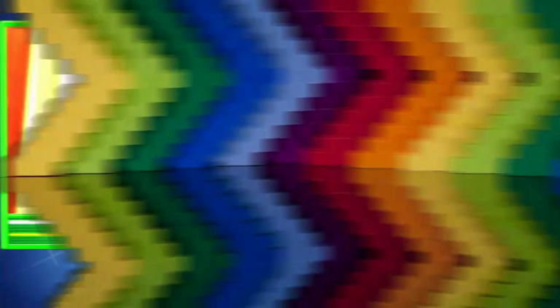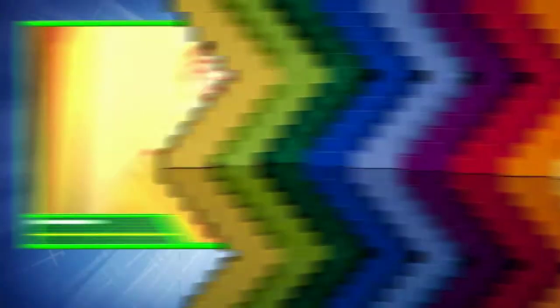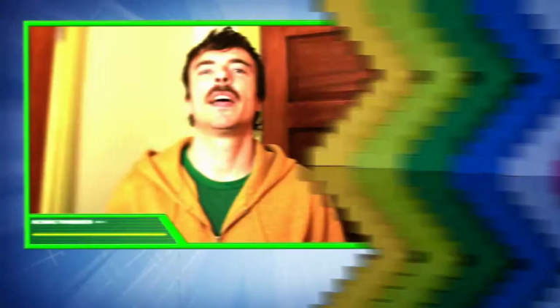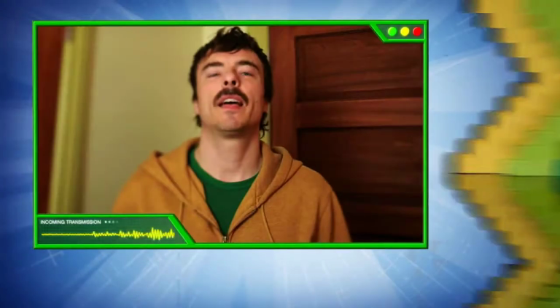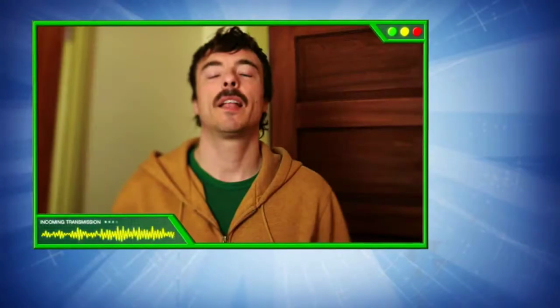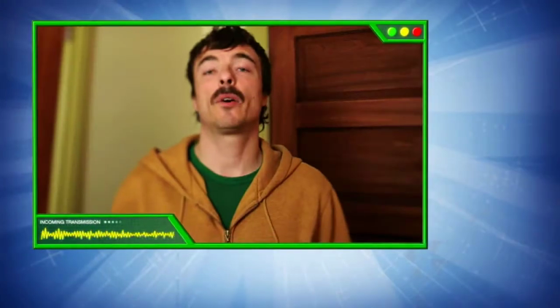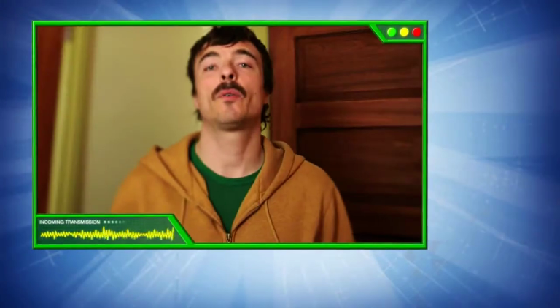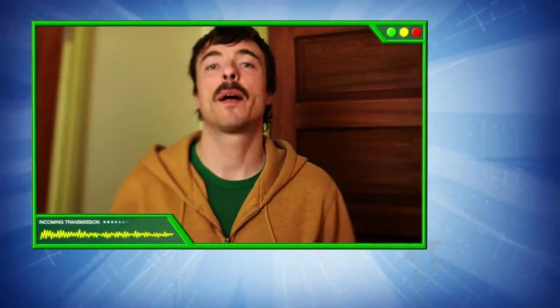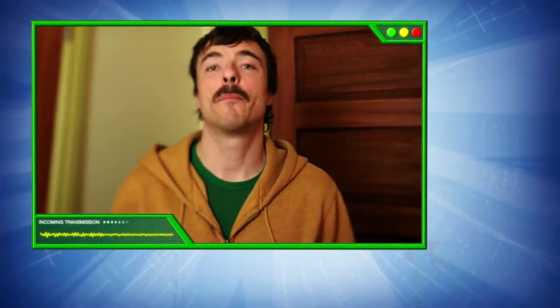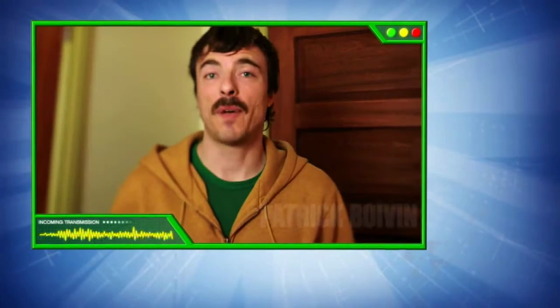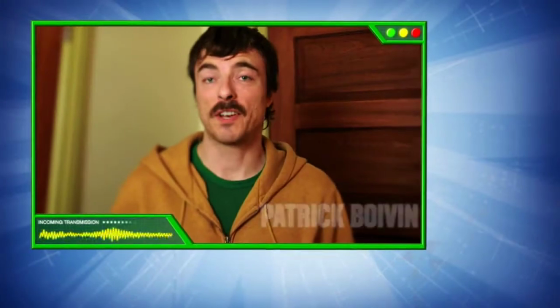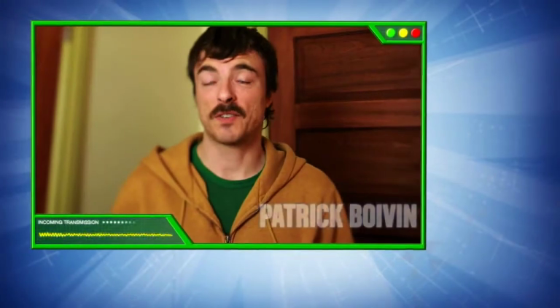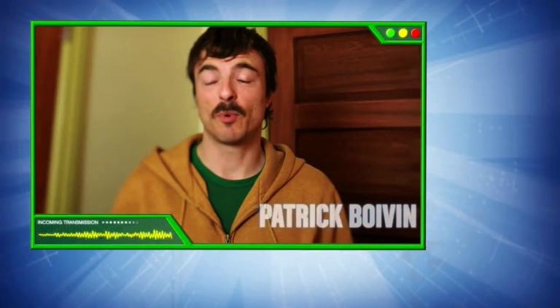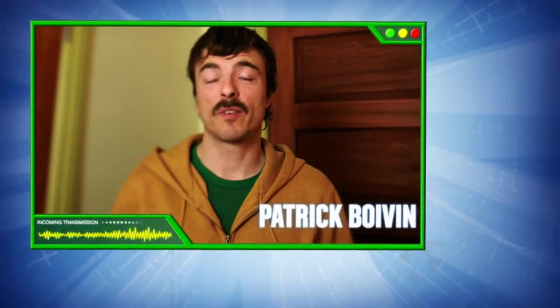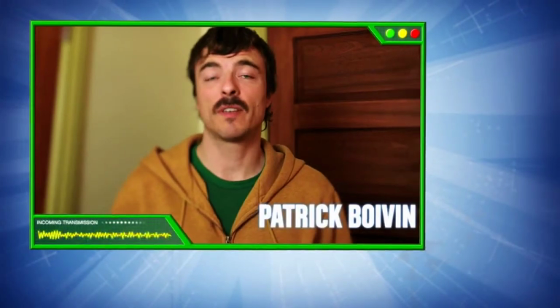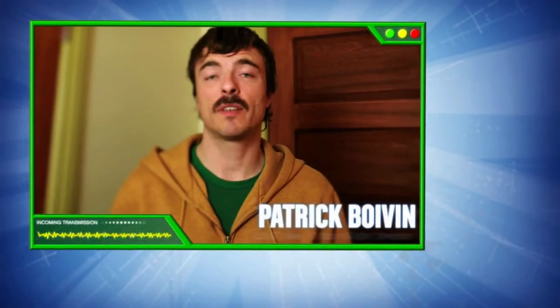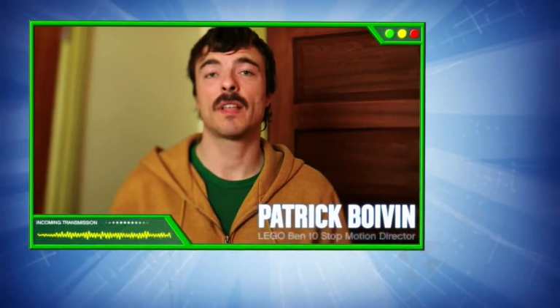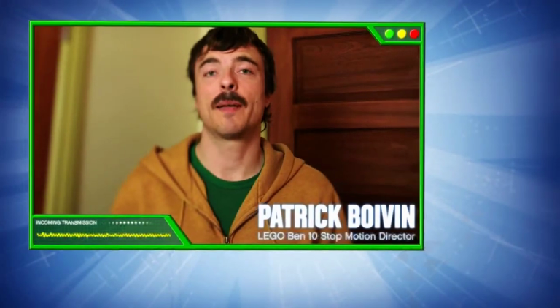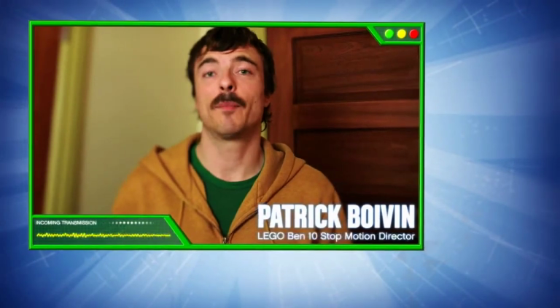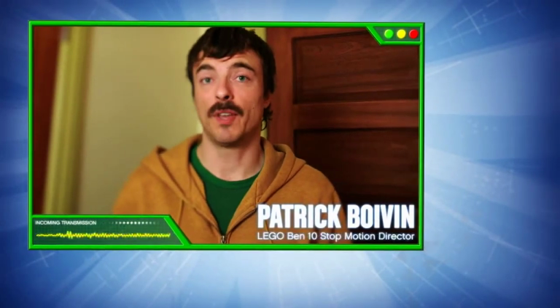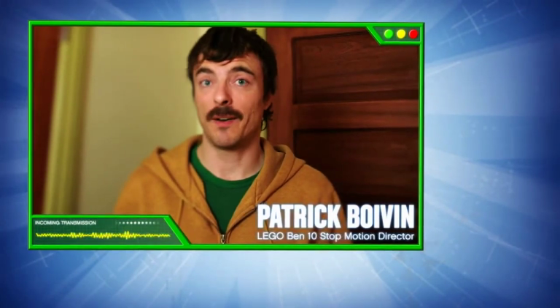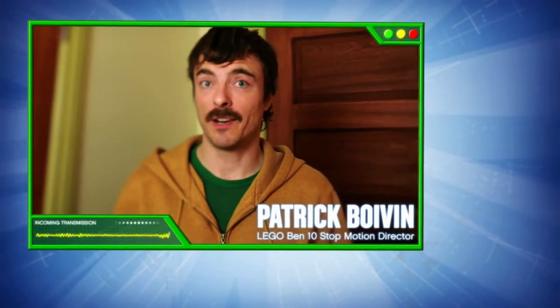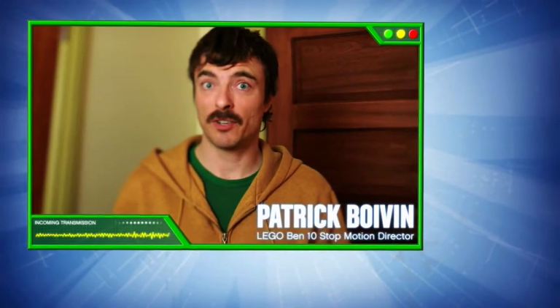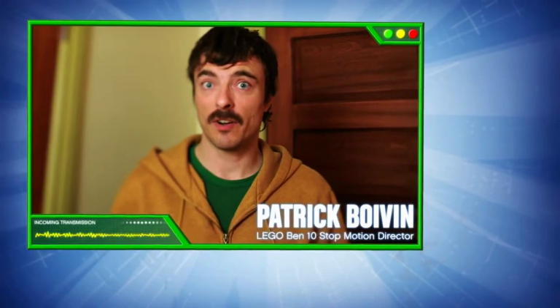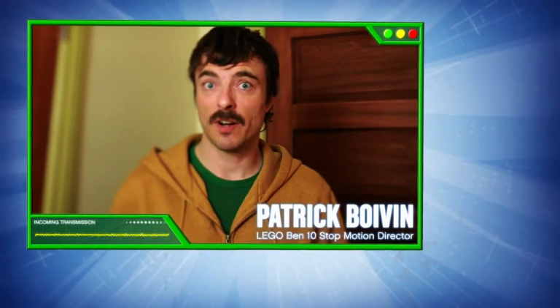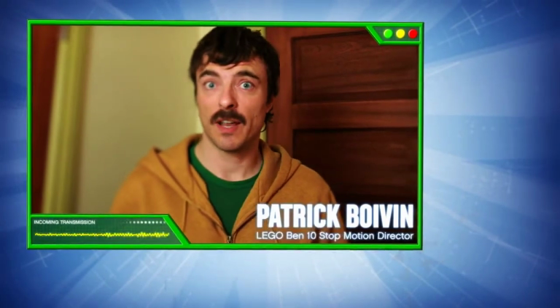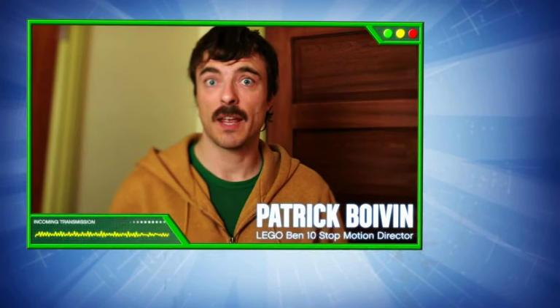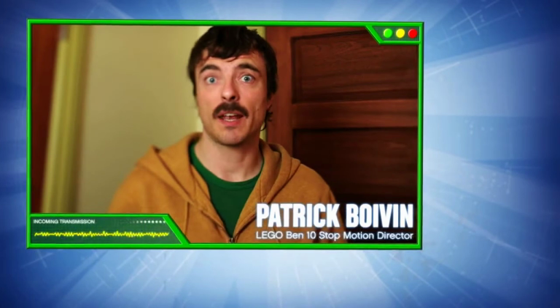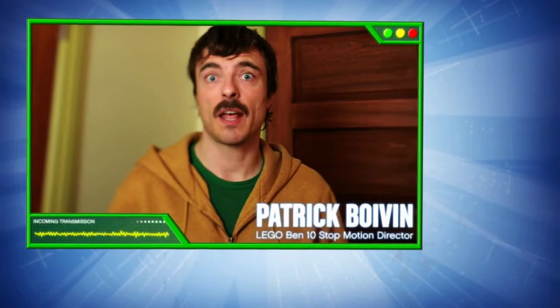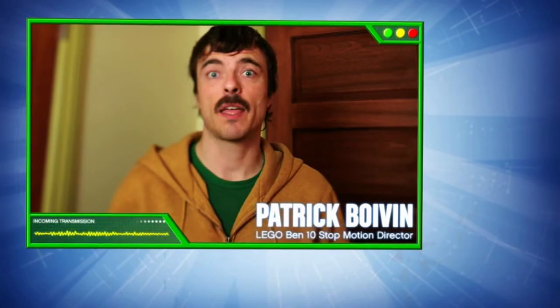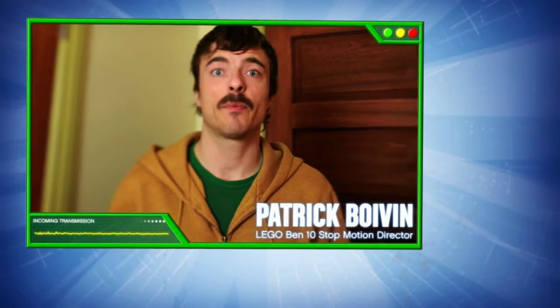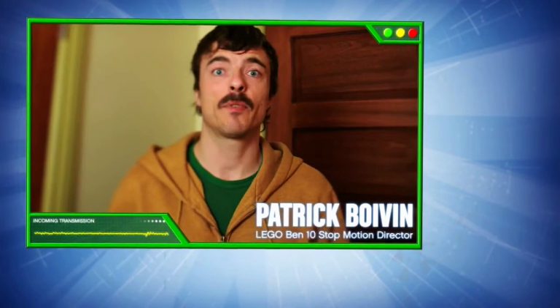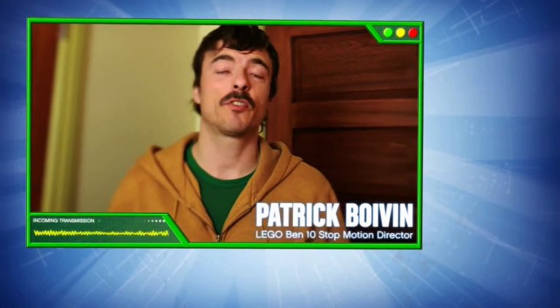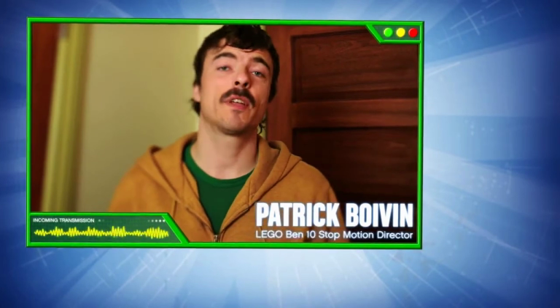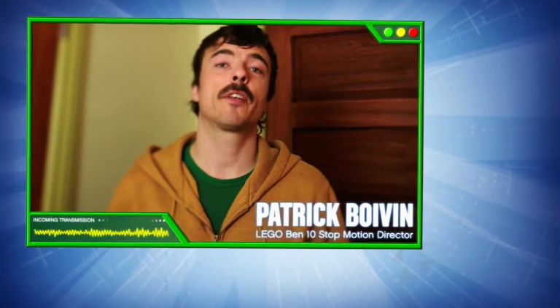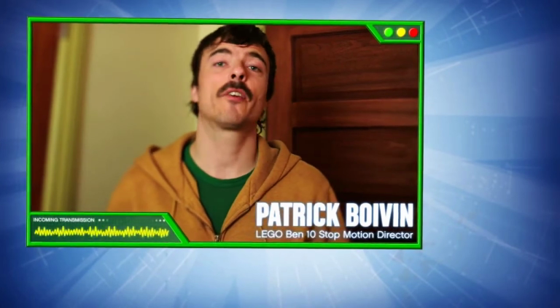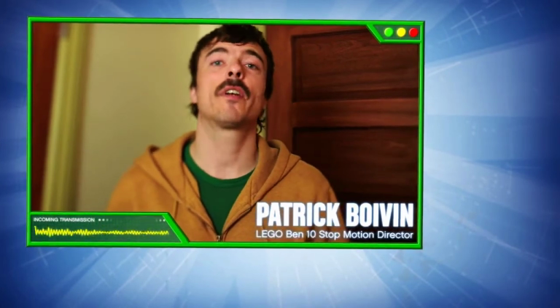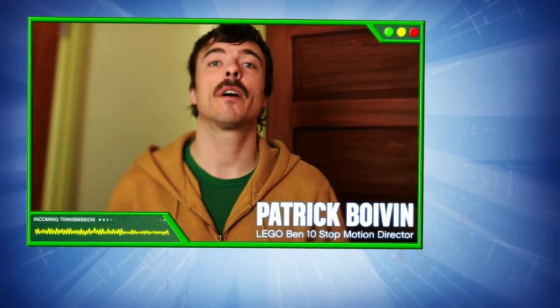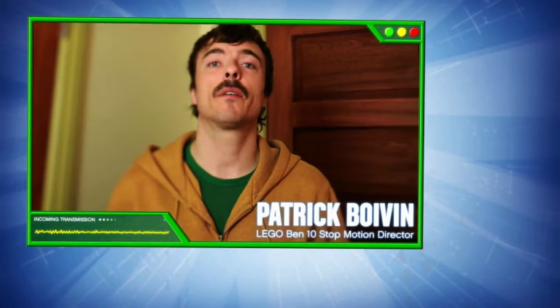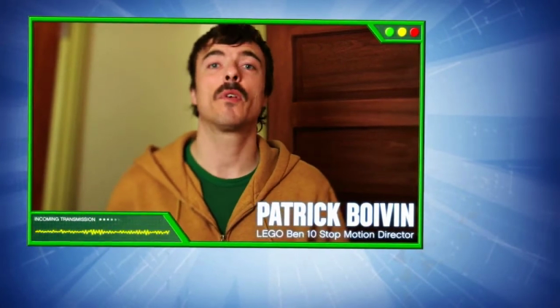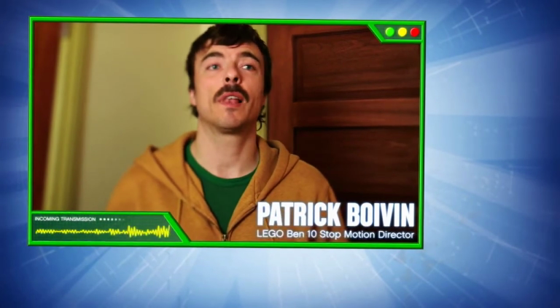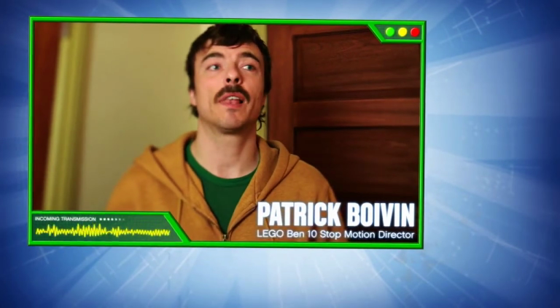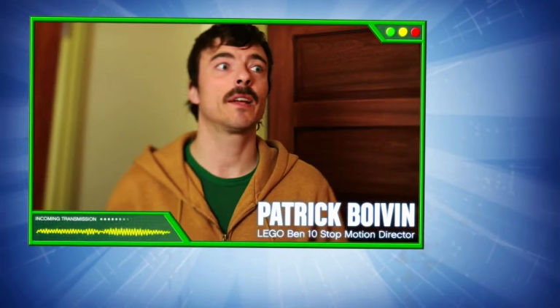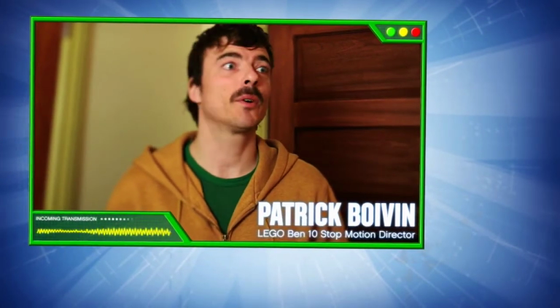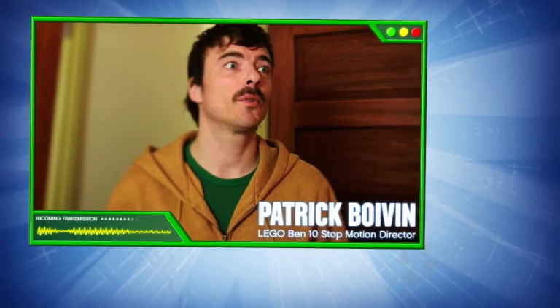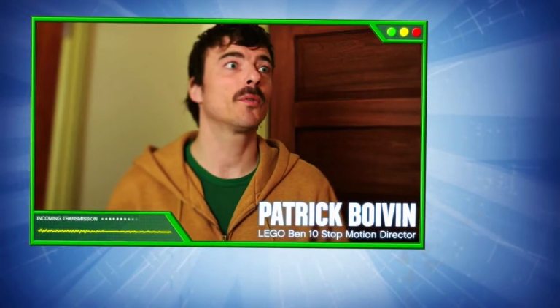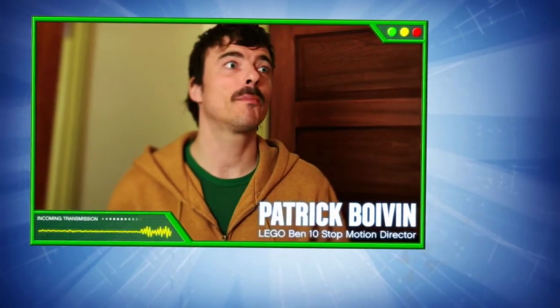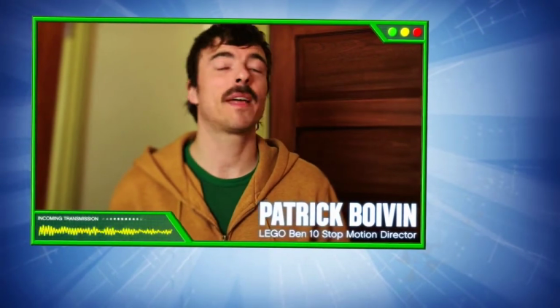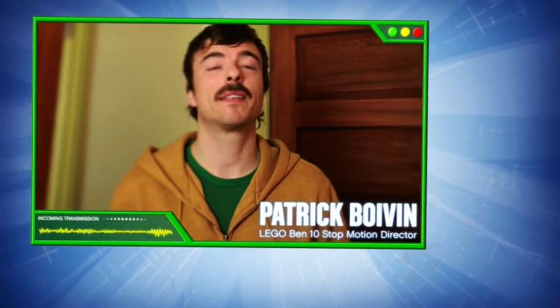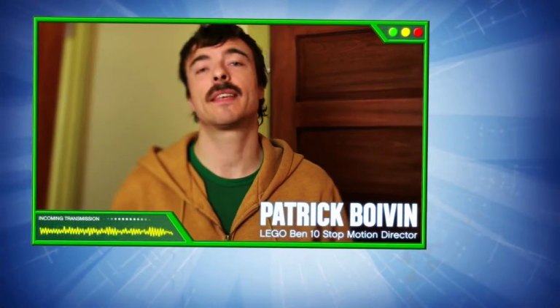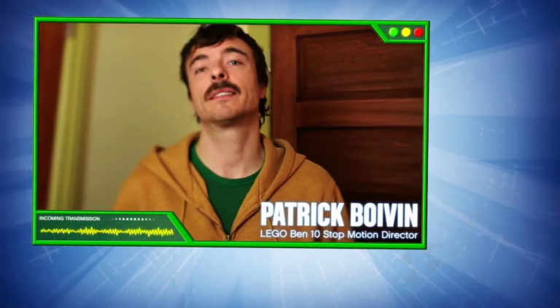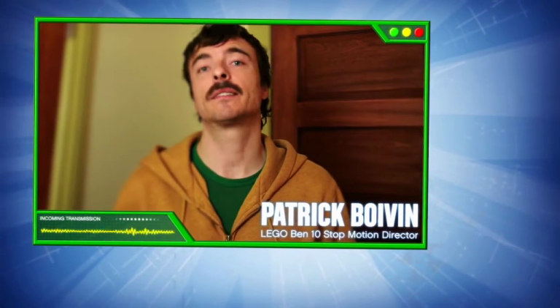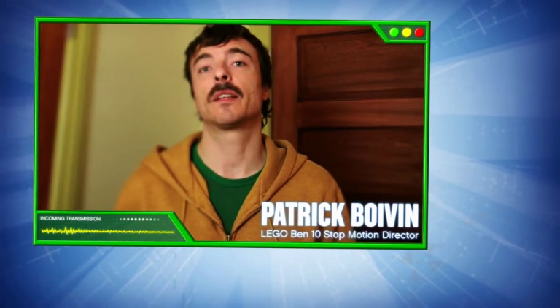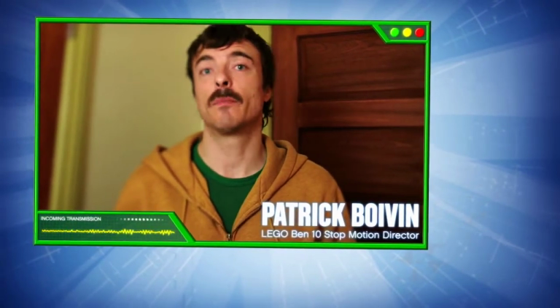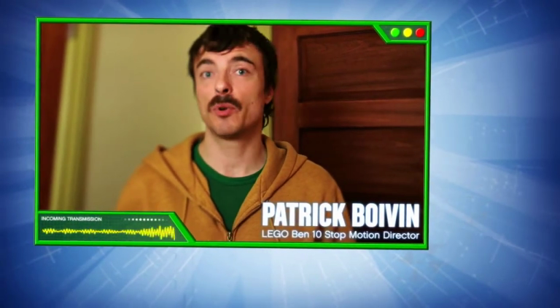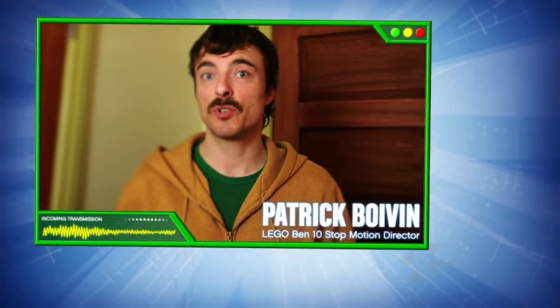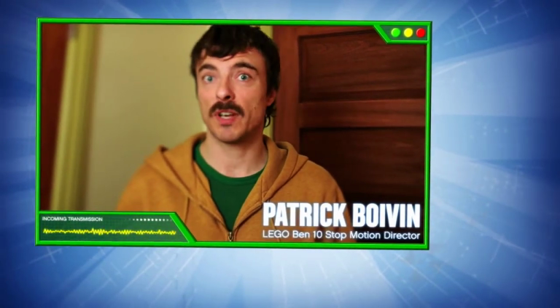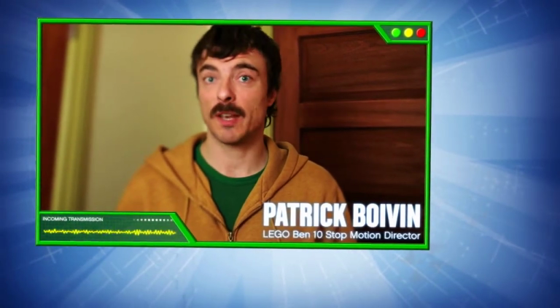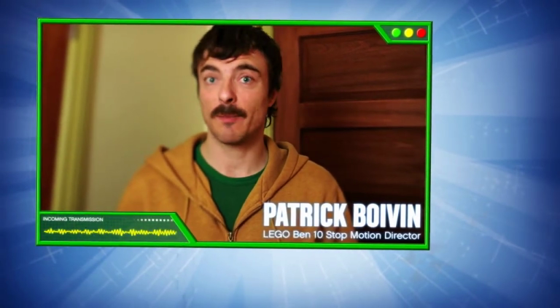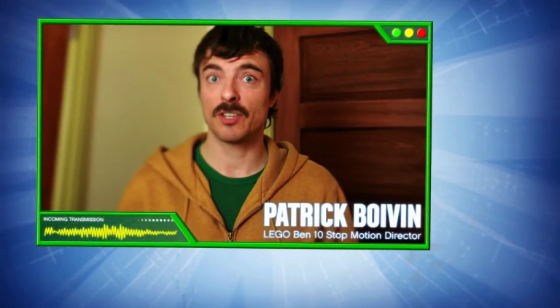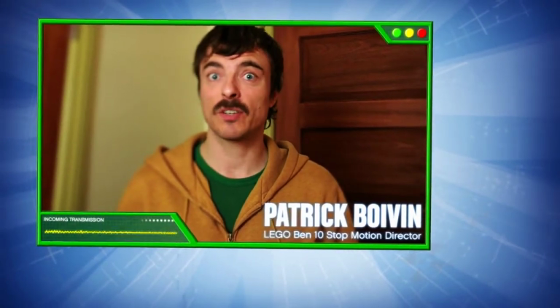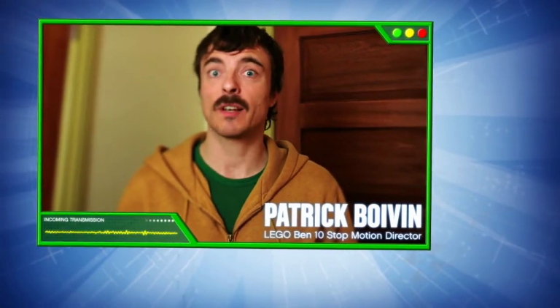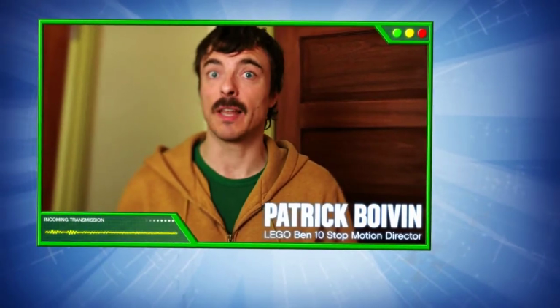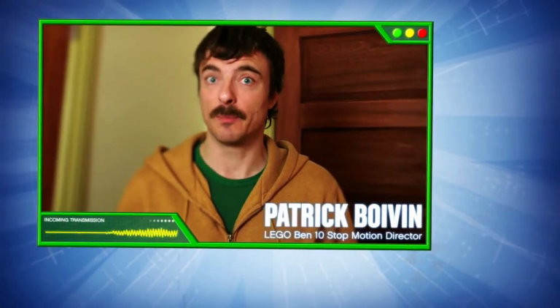Hello, I'm Patrick Boivin. I'm a director and I am the creator of the Lego Ben 10 stop-motion animation clips.